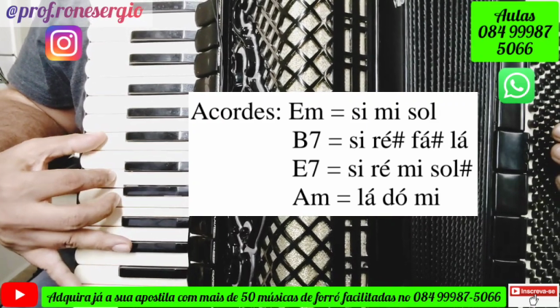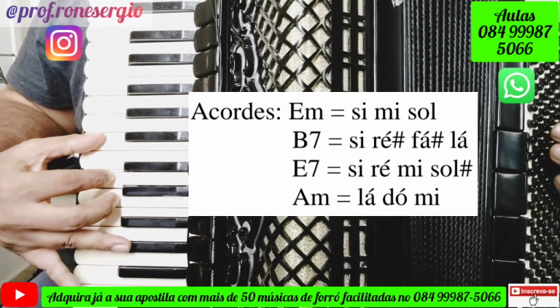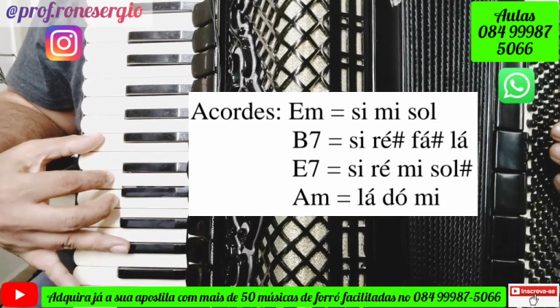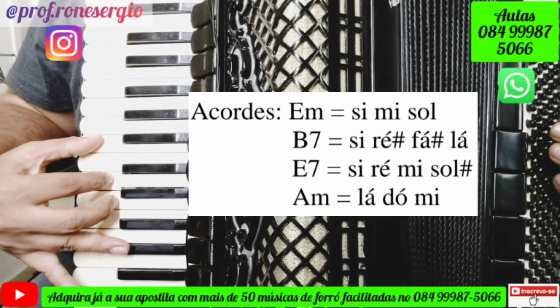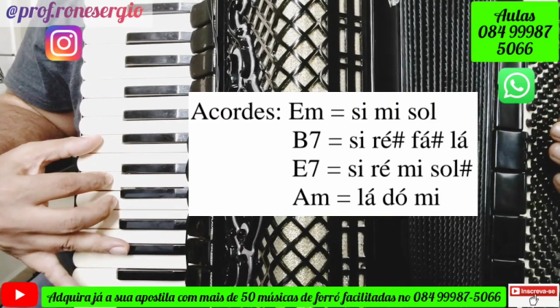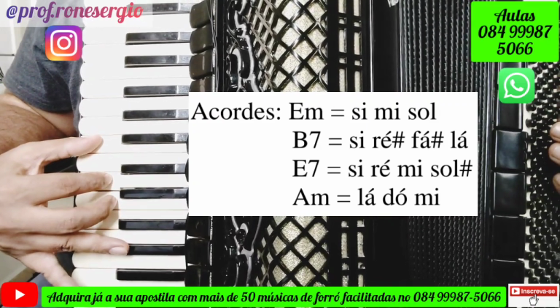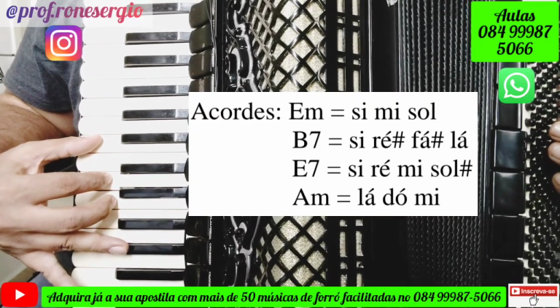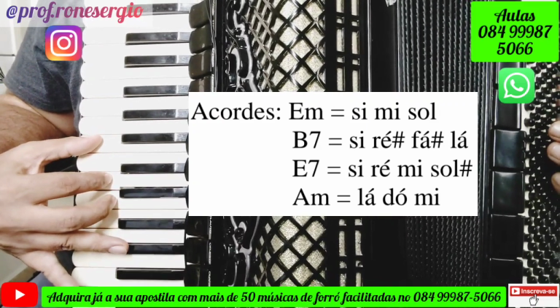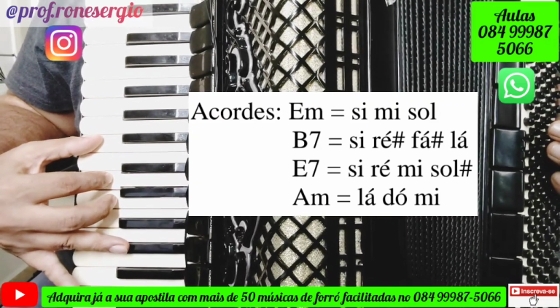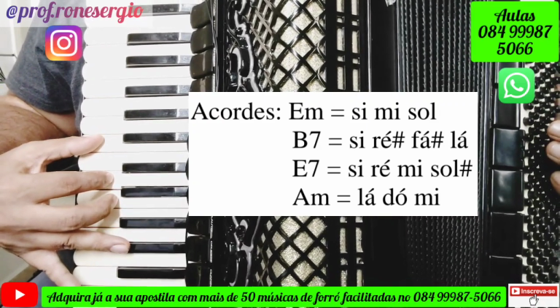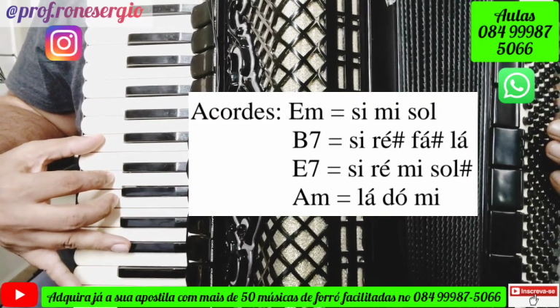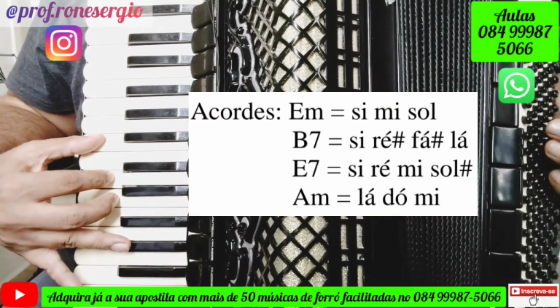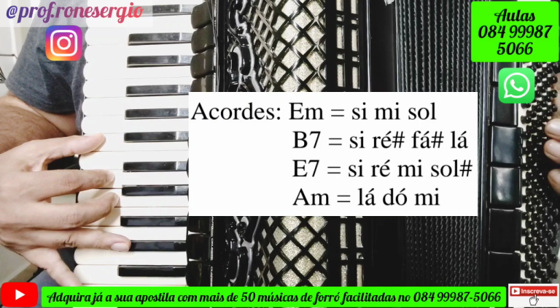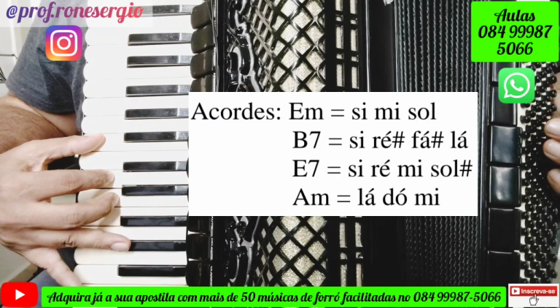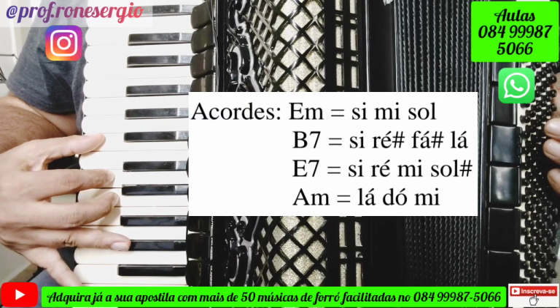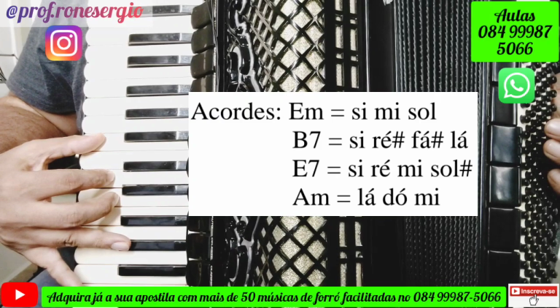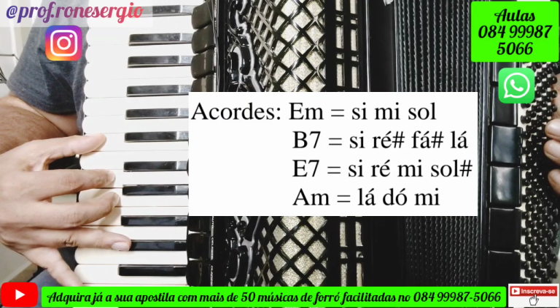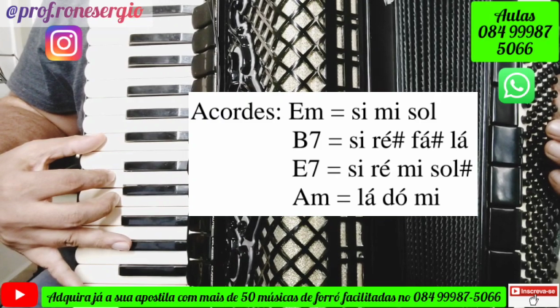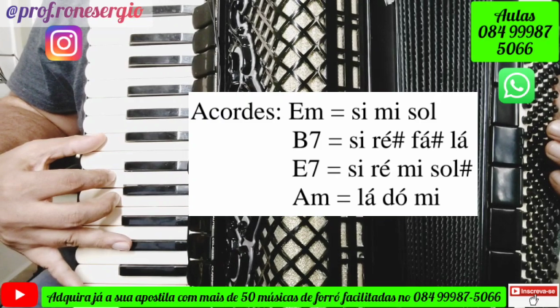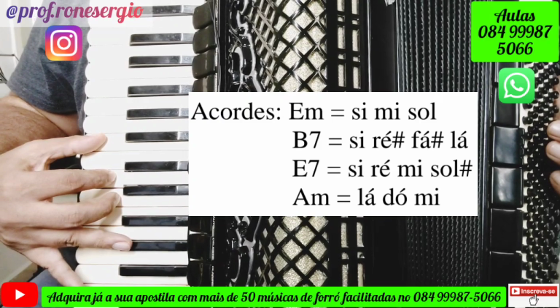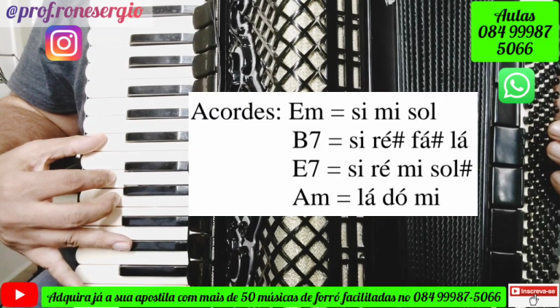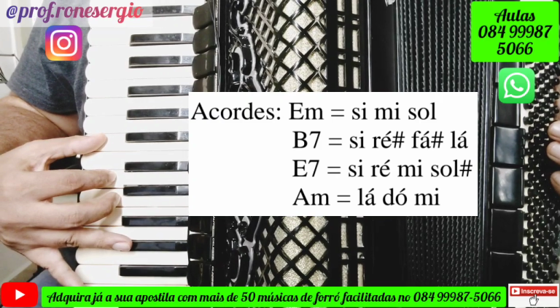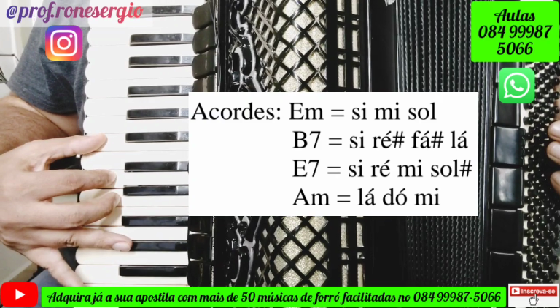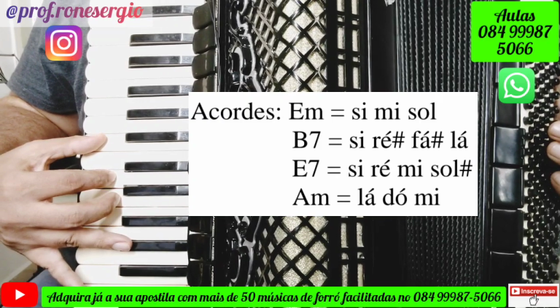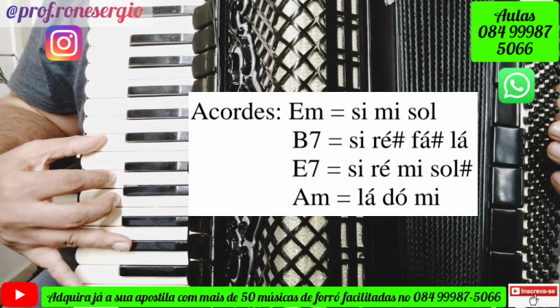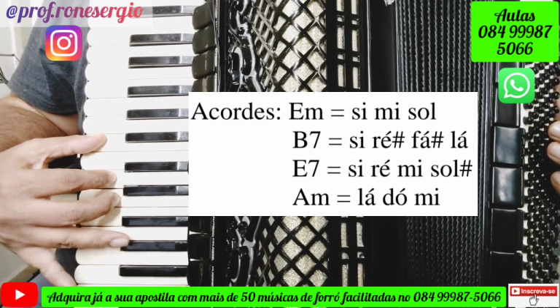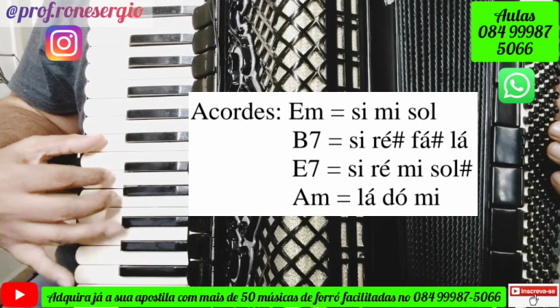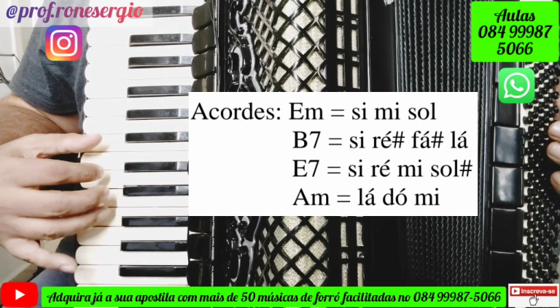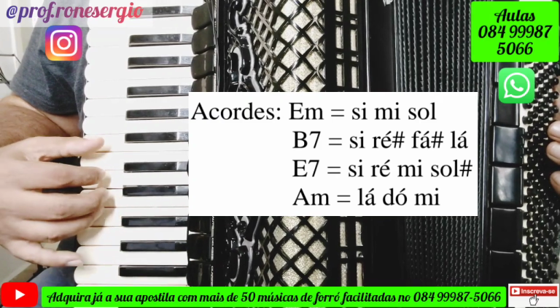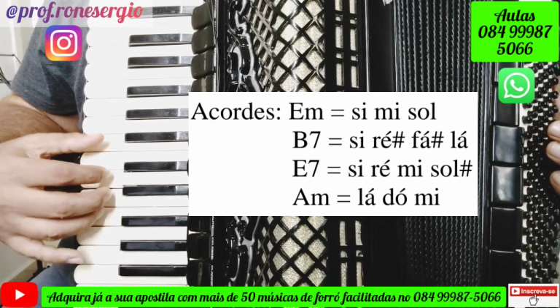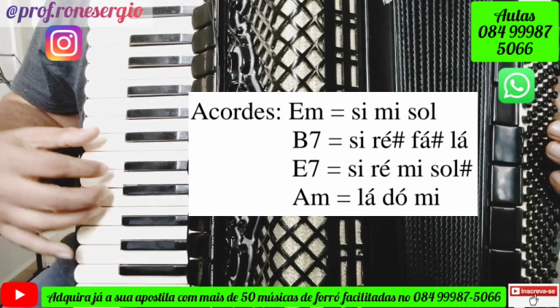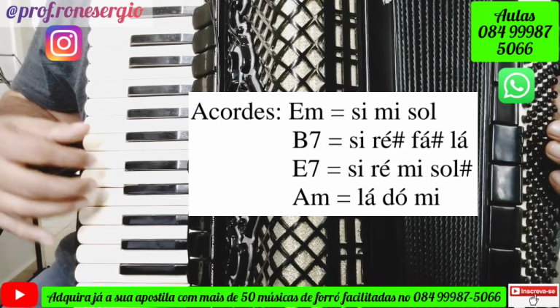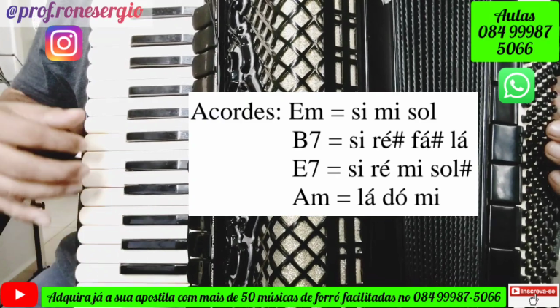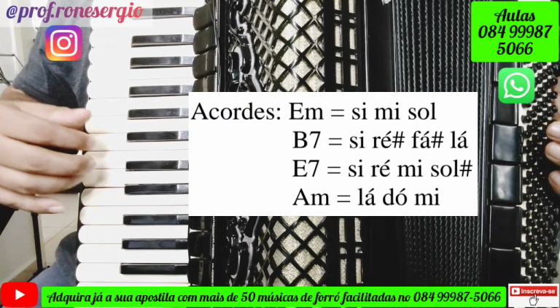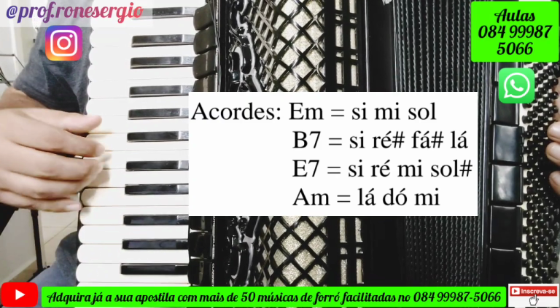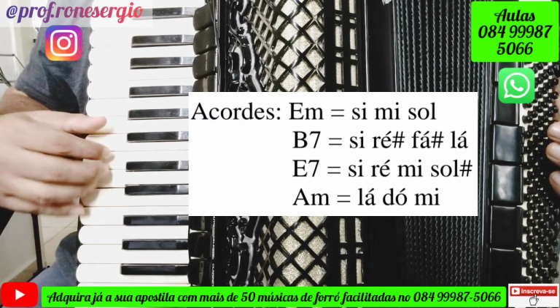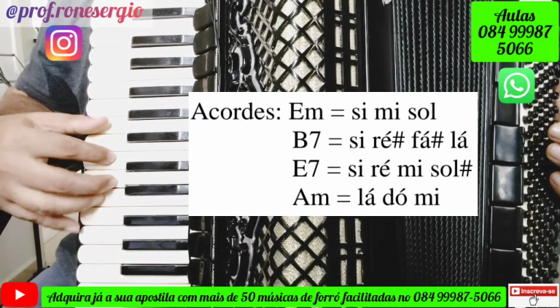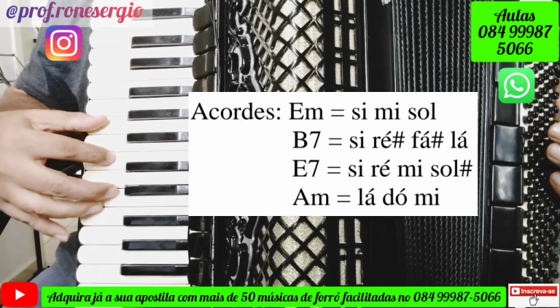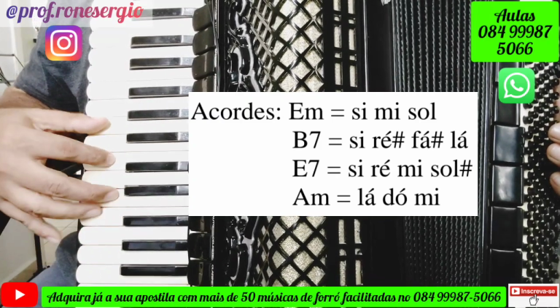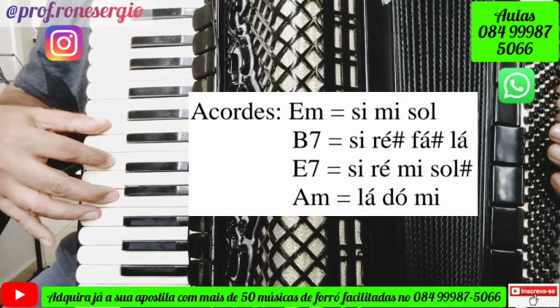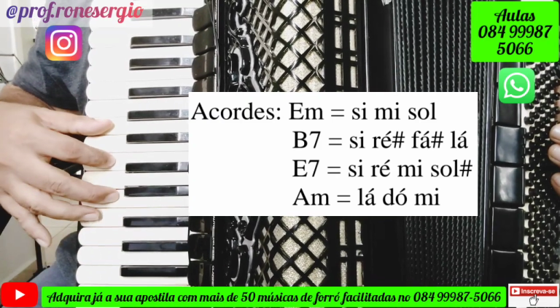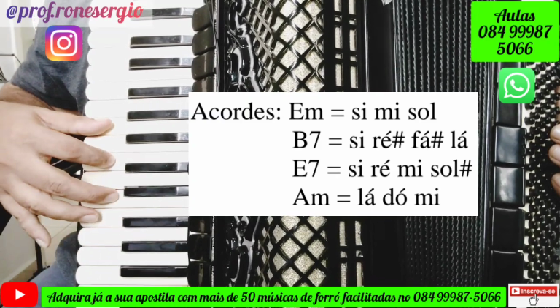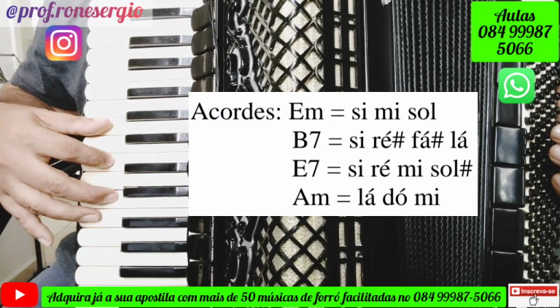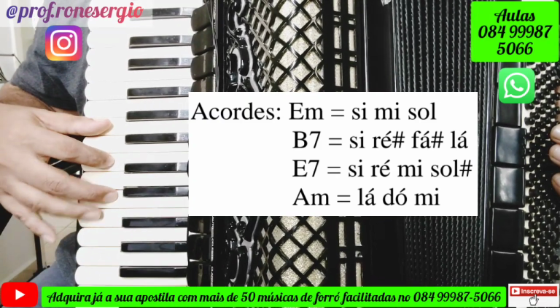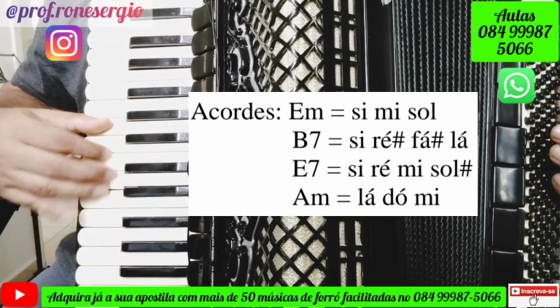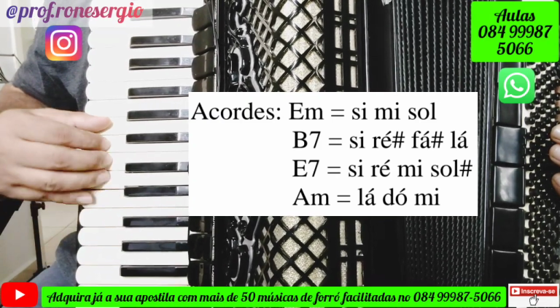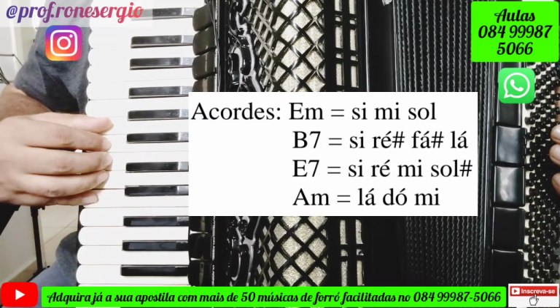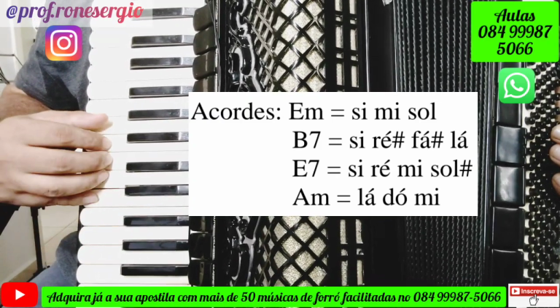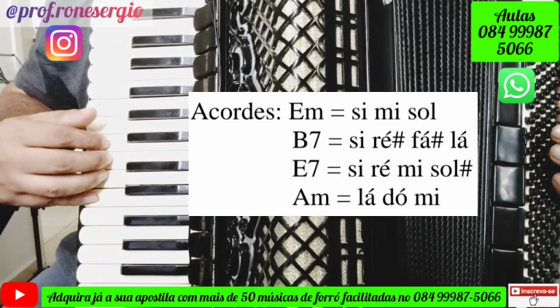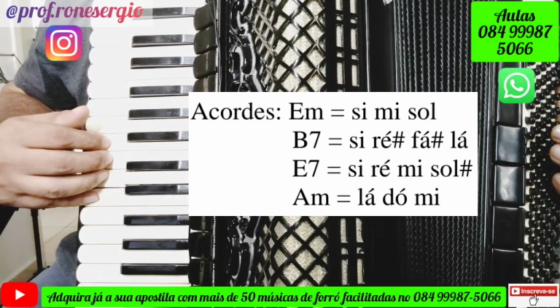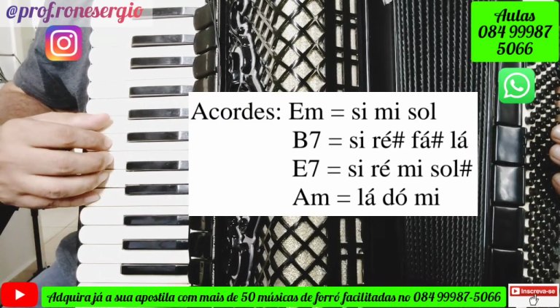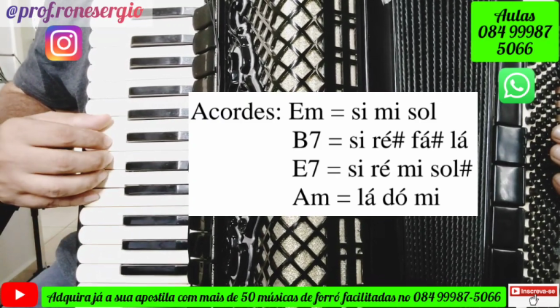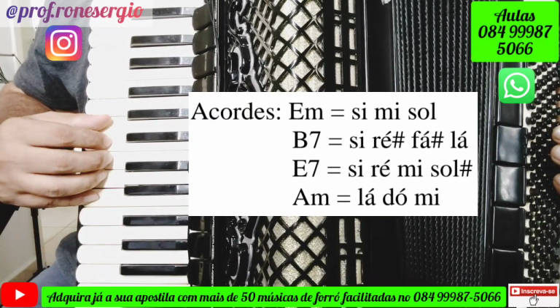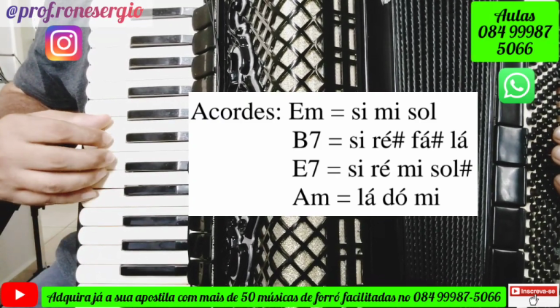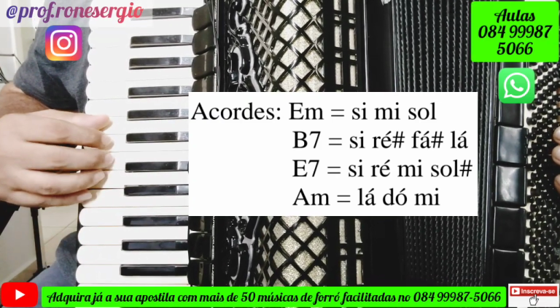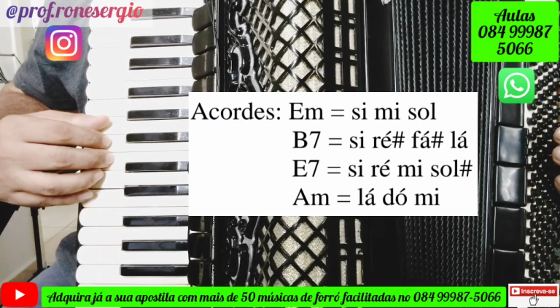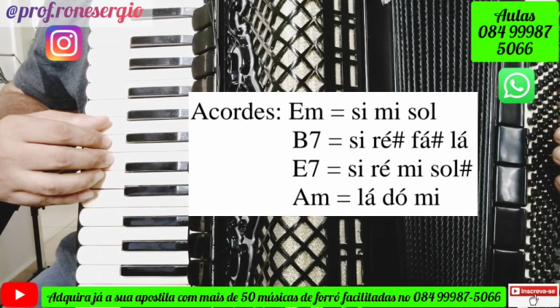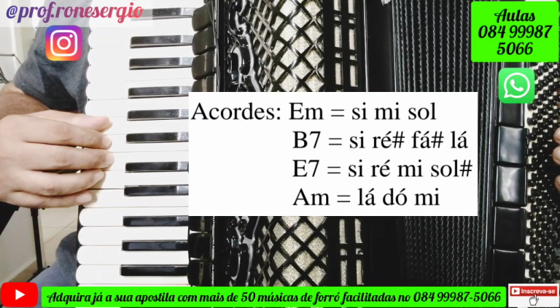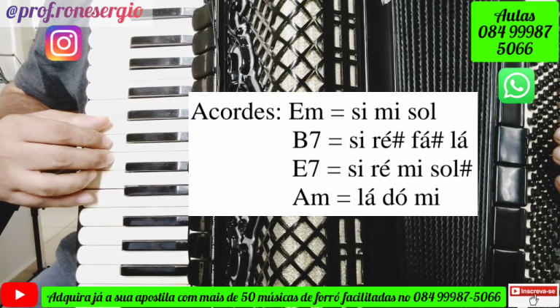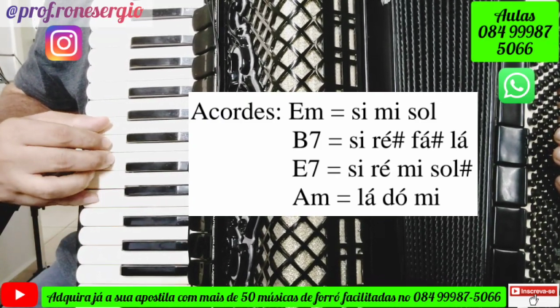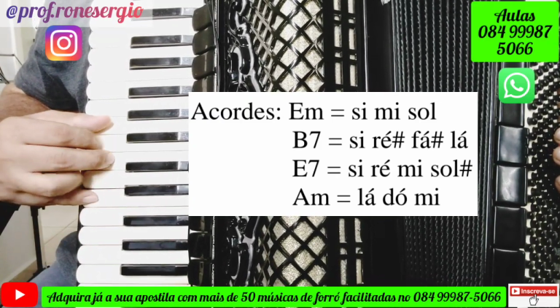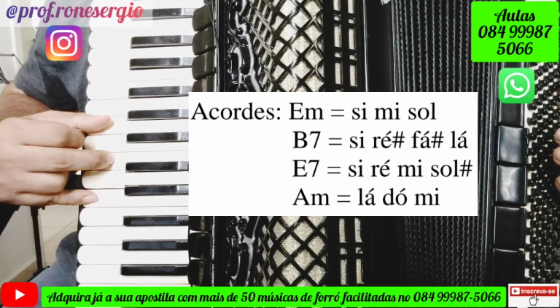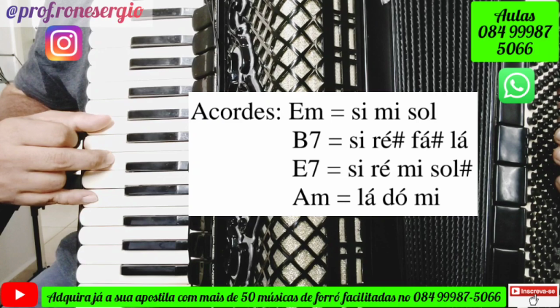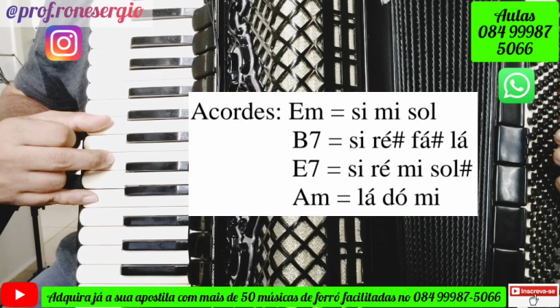E o último acorde que a gente vai ver nessa música é o acorde de Lá menor, que será tocado dessa forma: Lá, Dó, Mi.